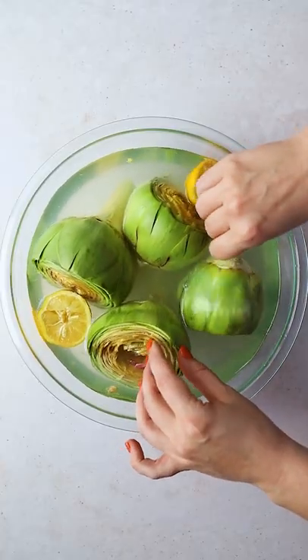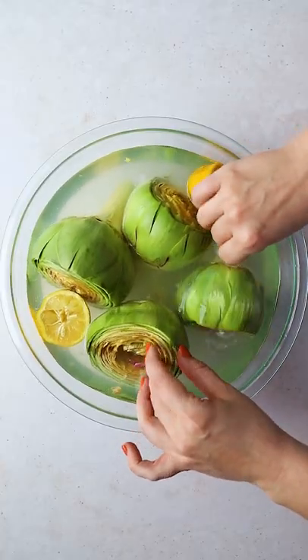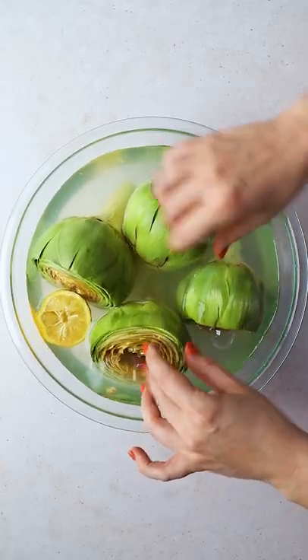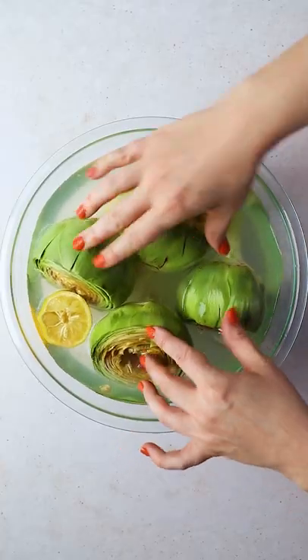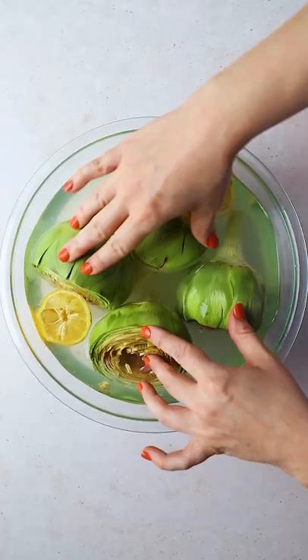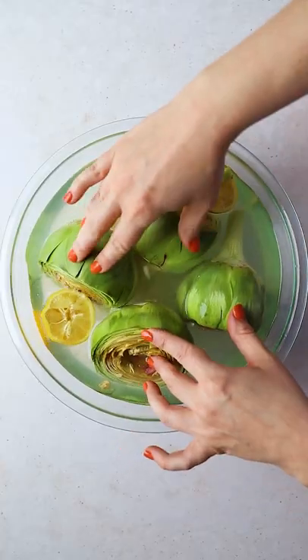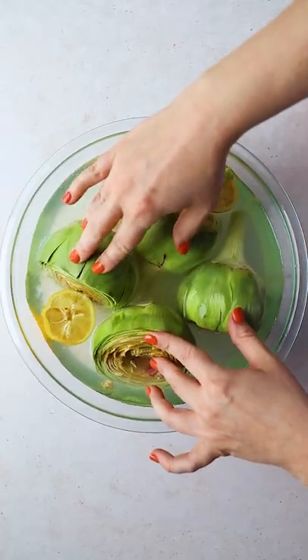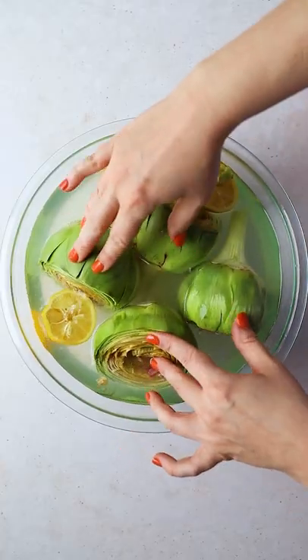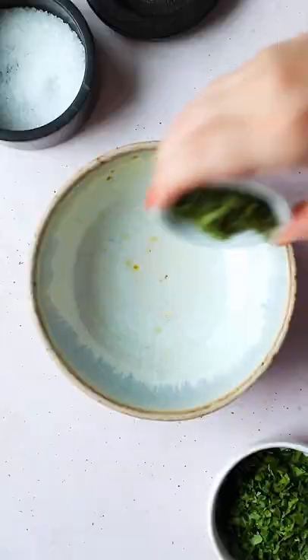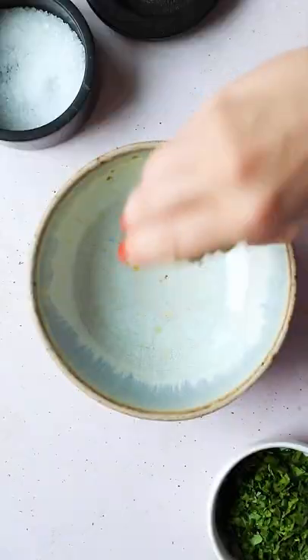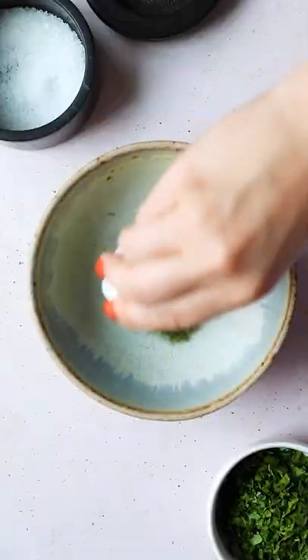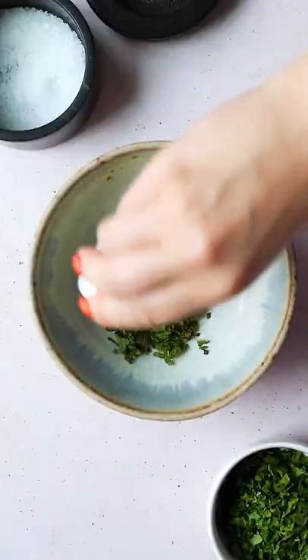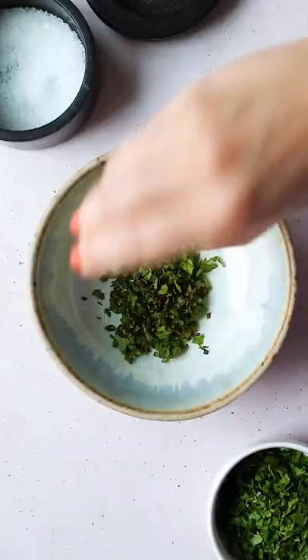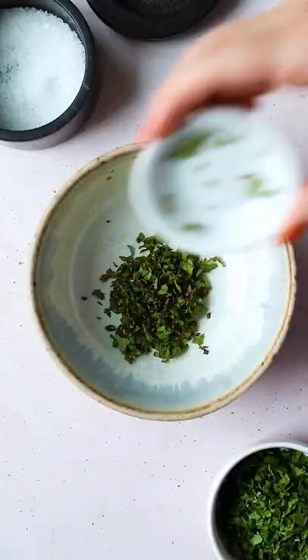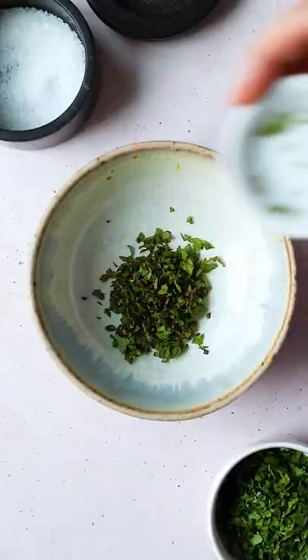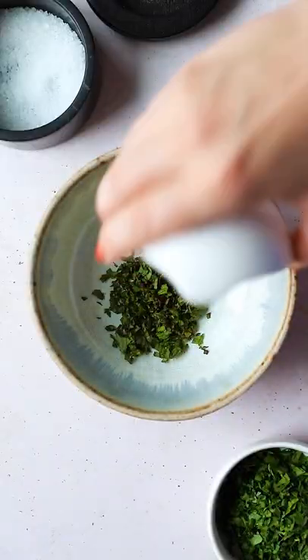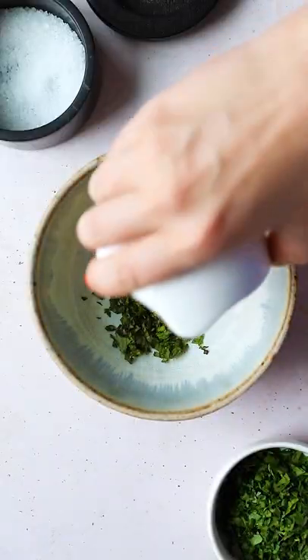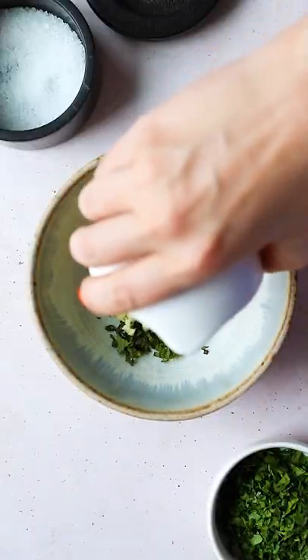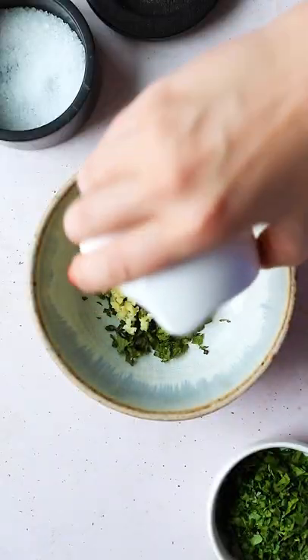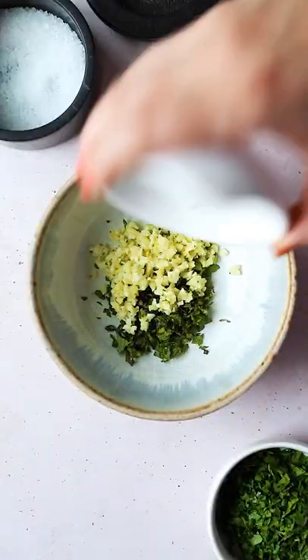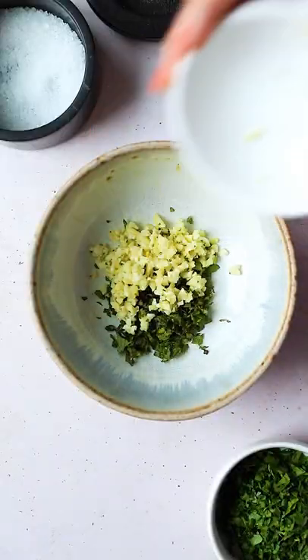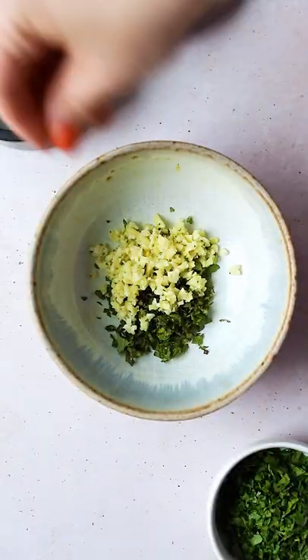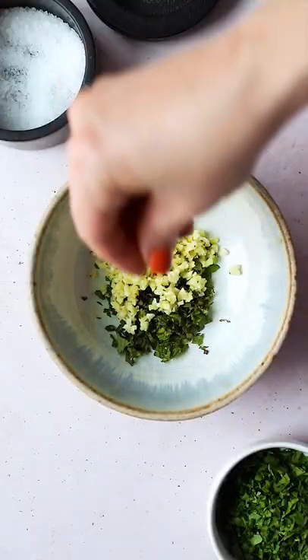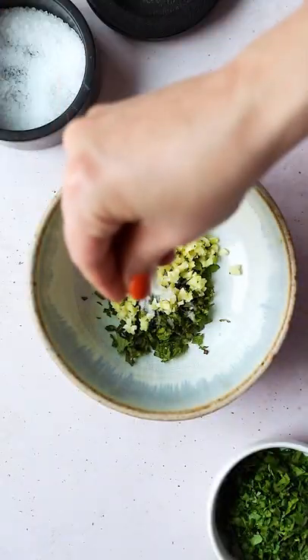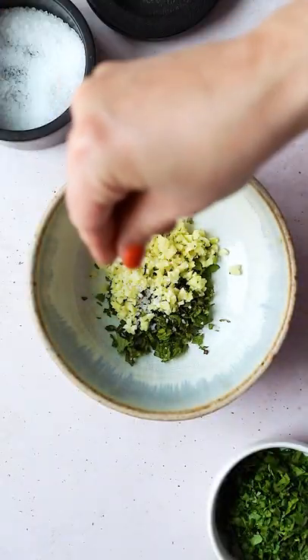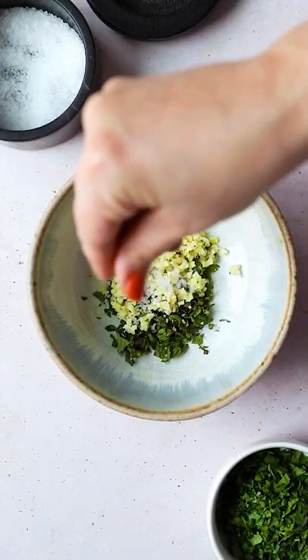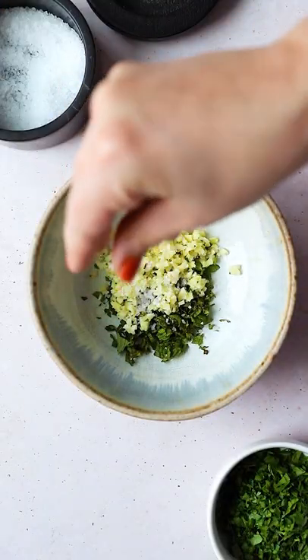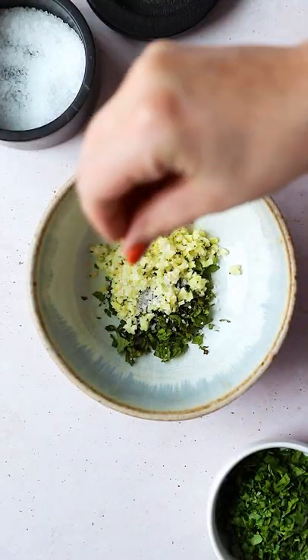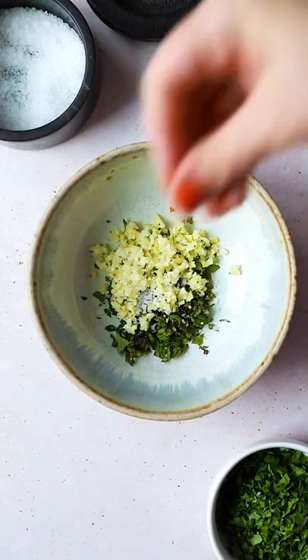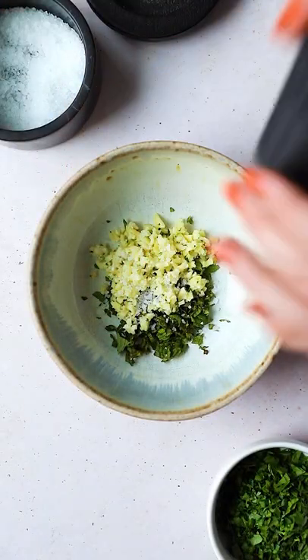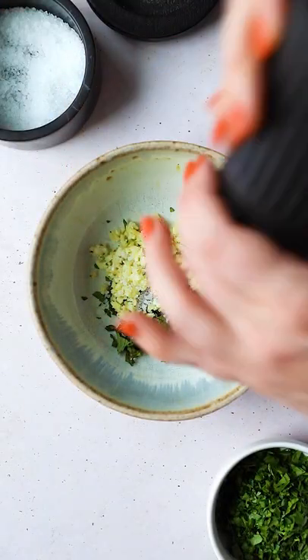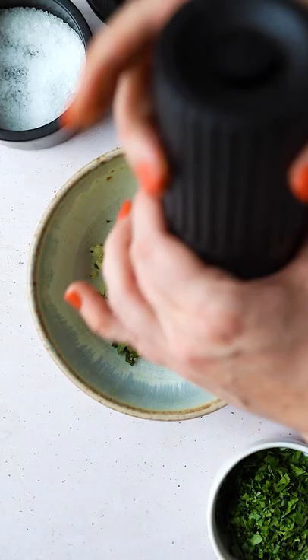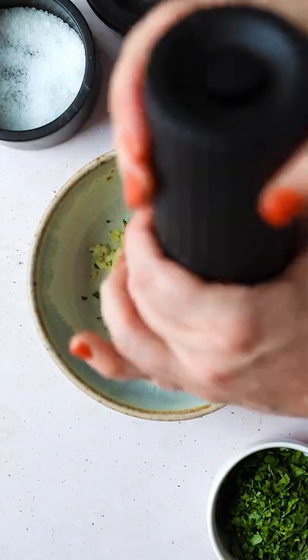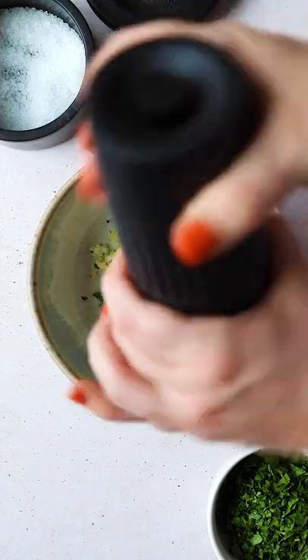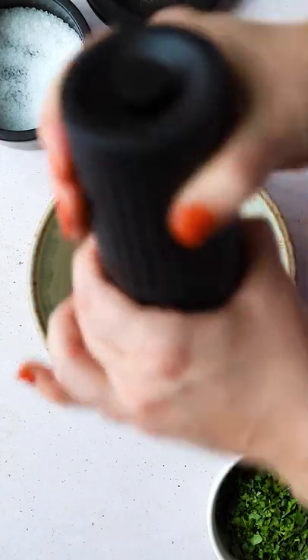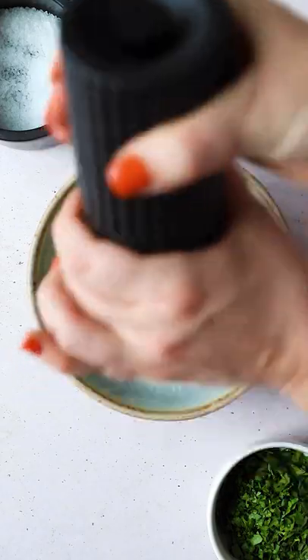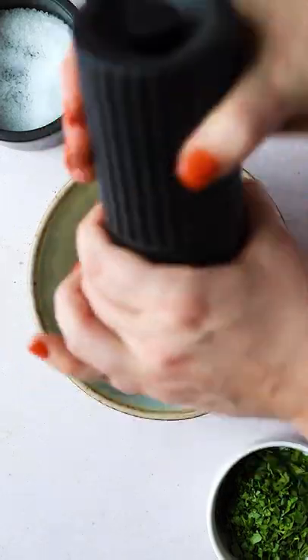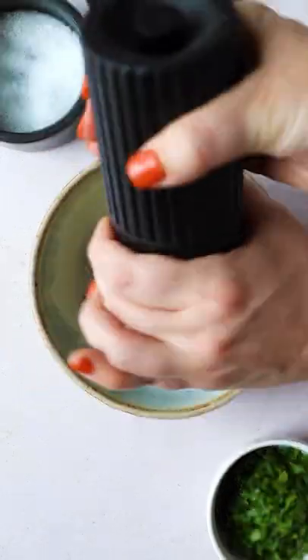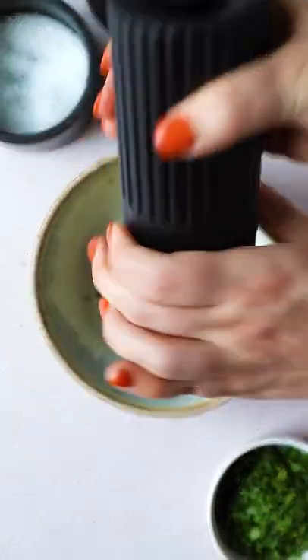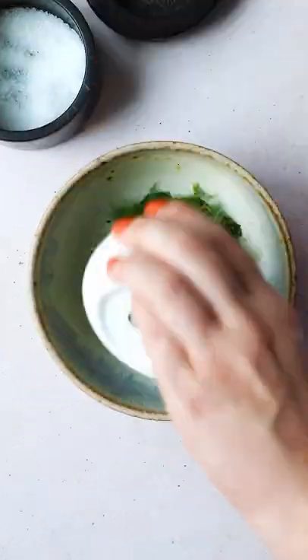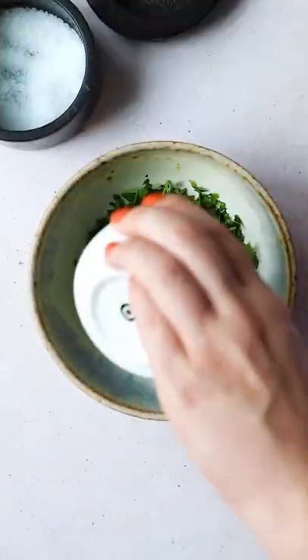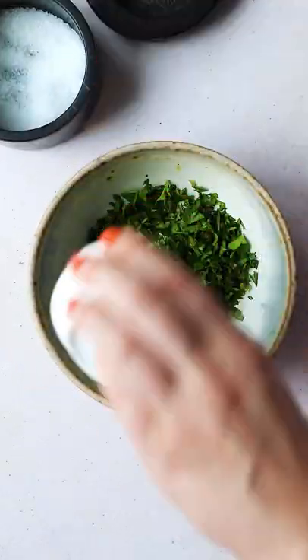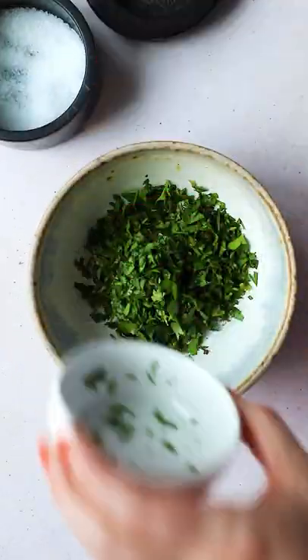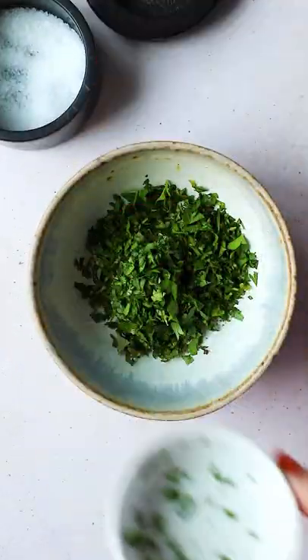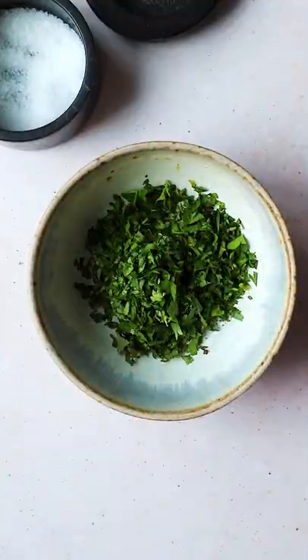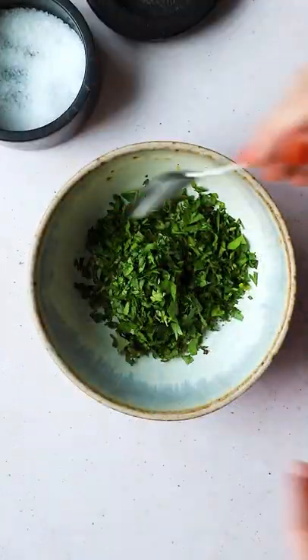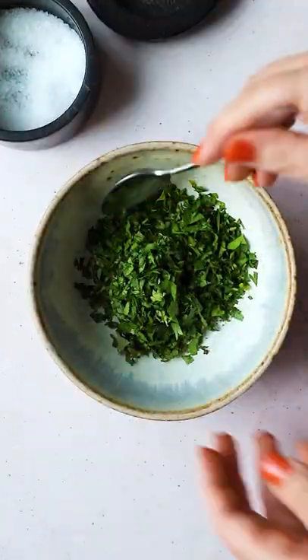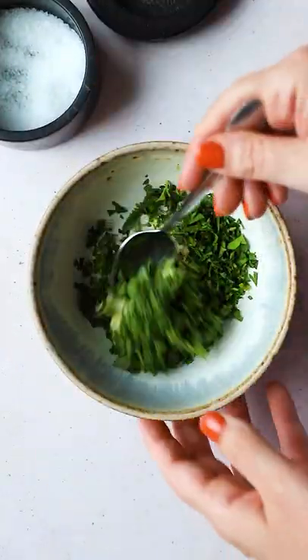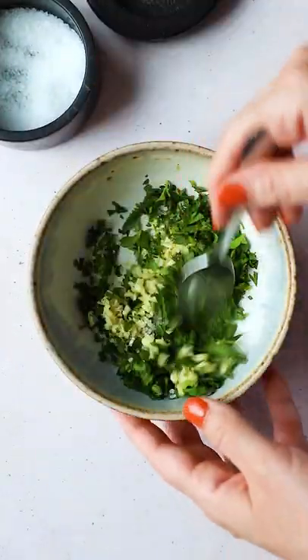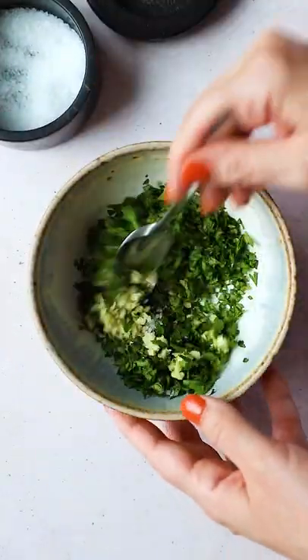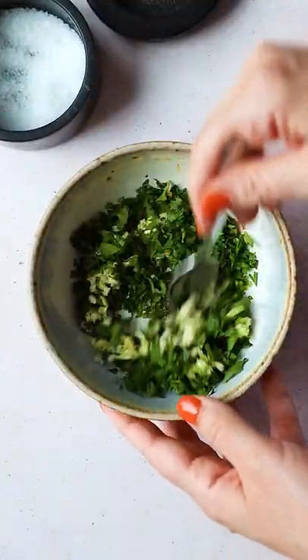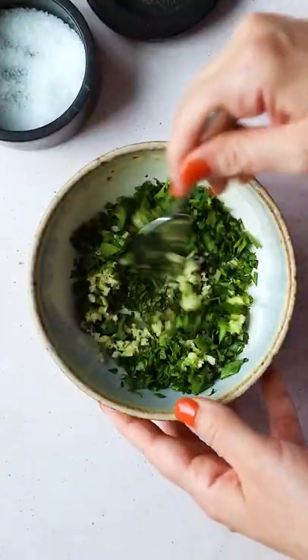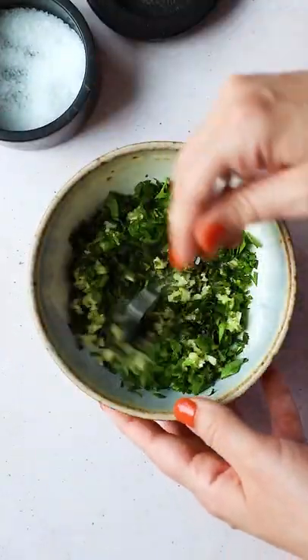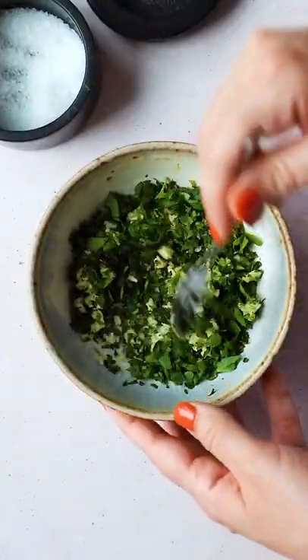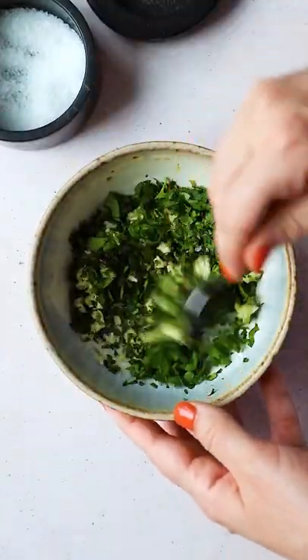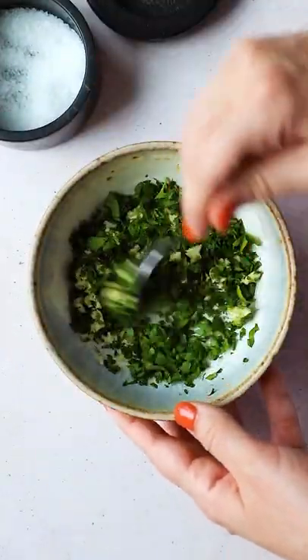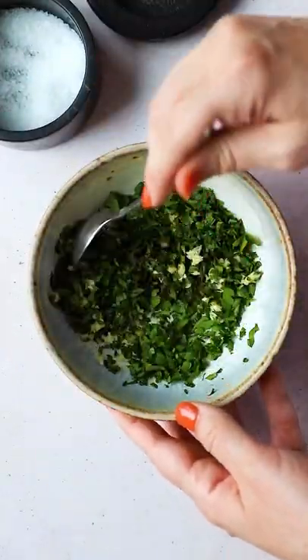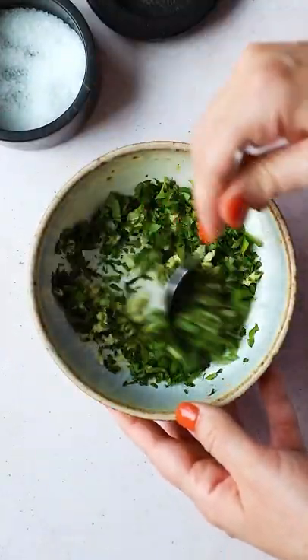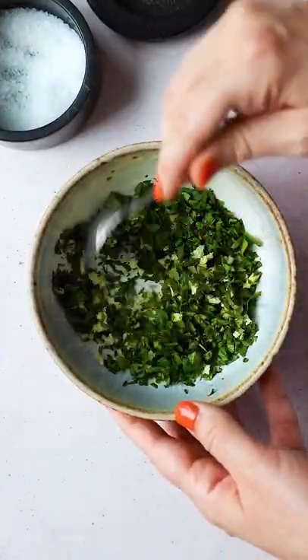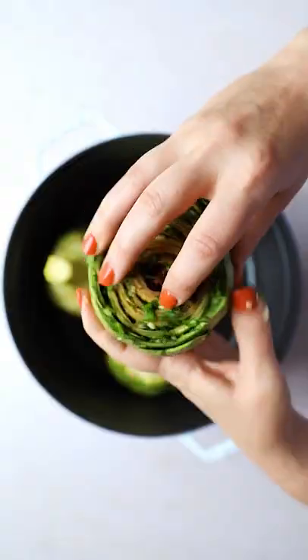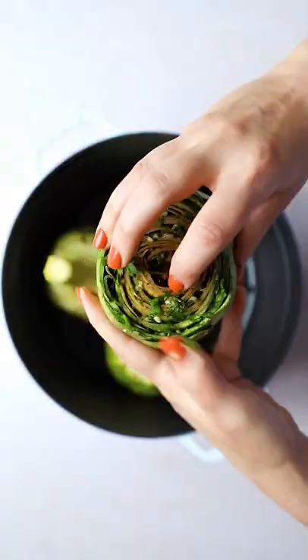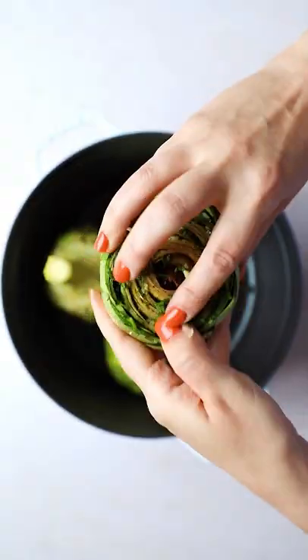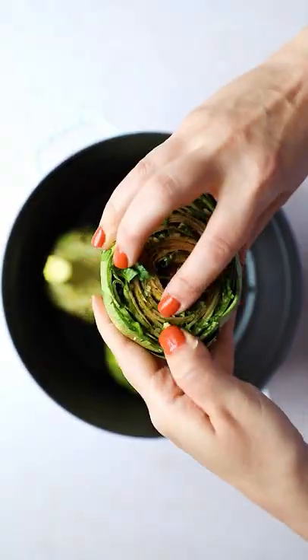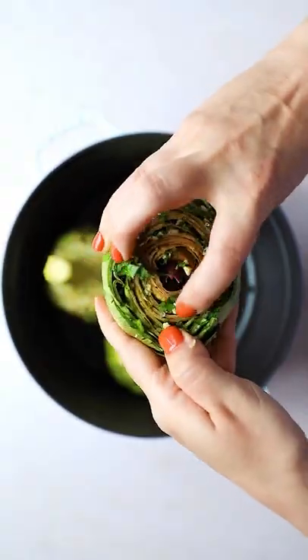We're going to put them in a lemon bath so that they don't brown too much while we make a filling with some mint, parsley, garlic, and just a little bit of salt and pepper.